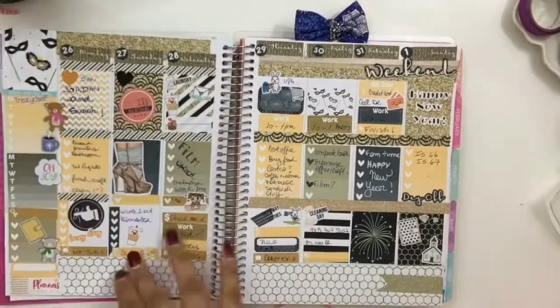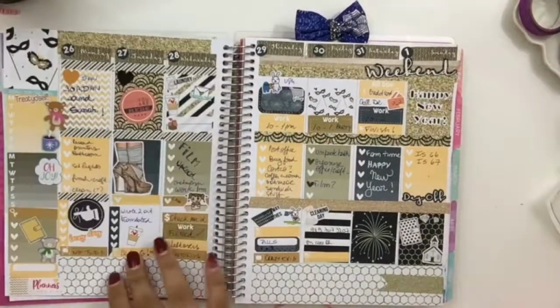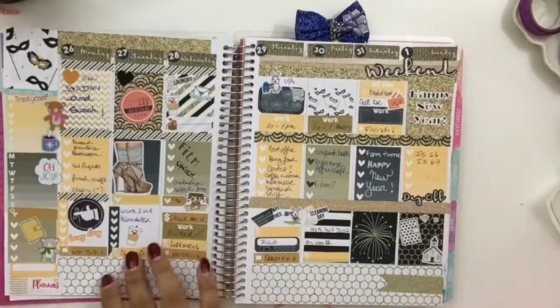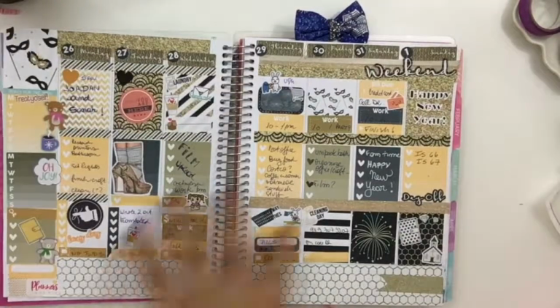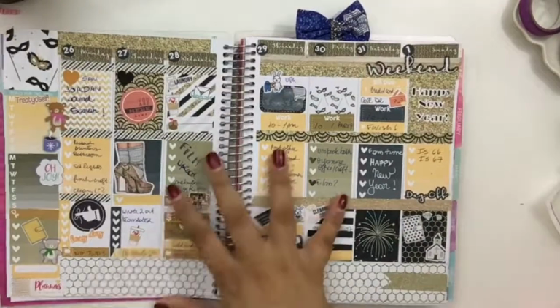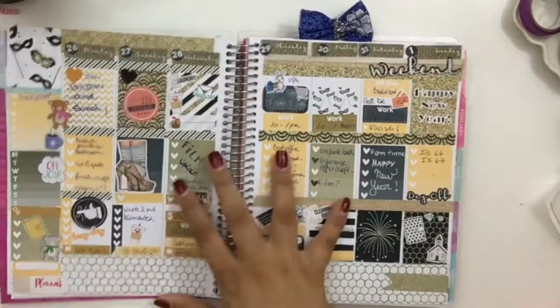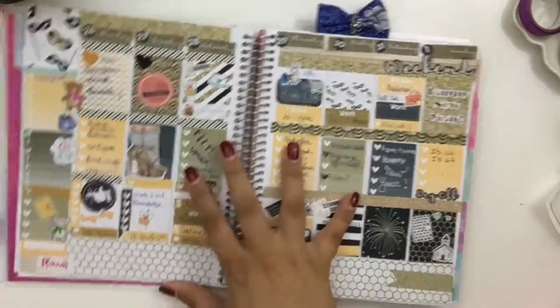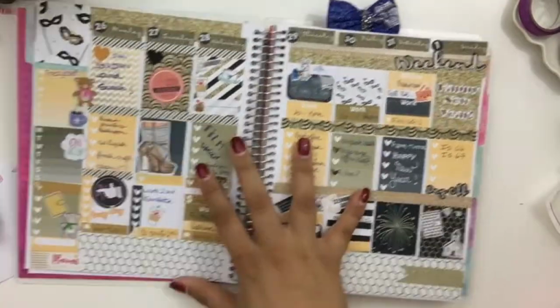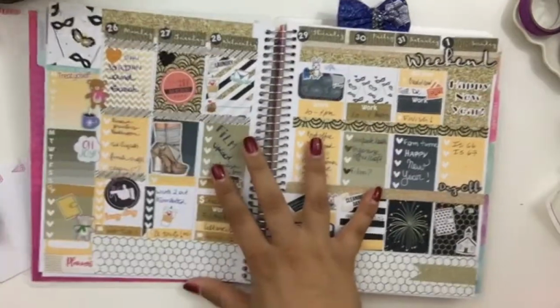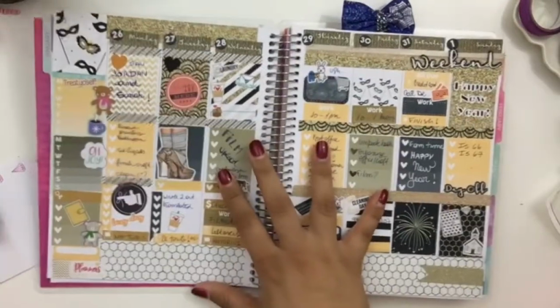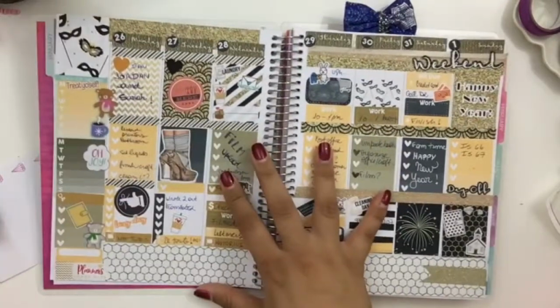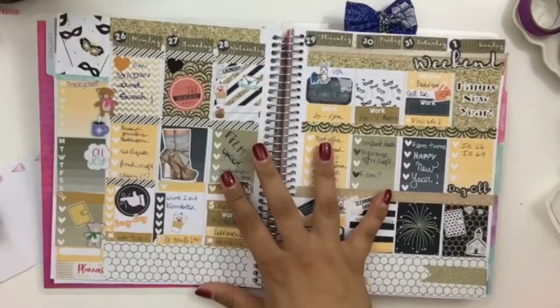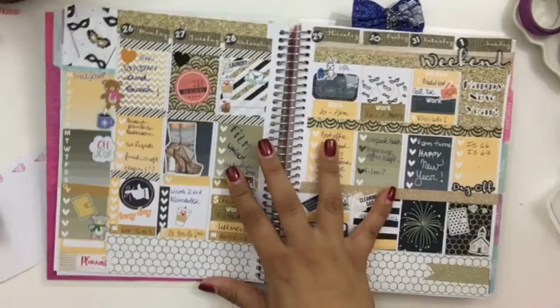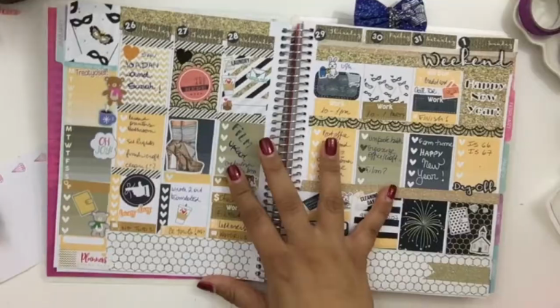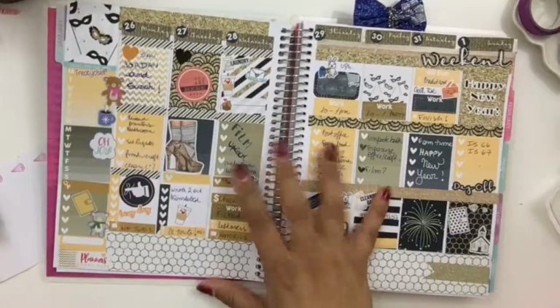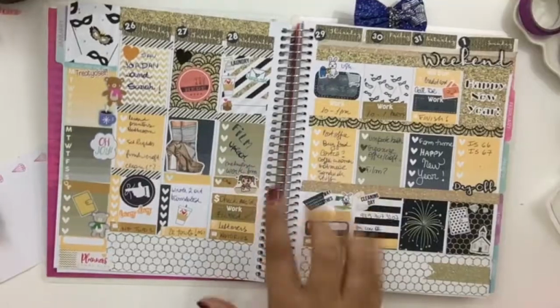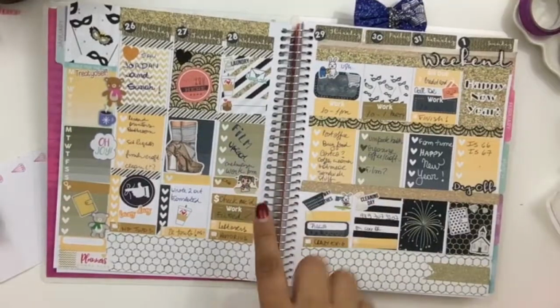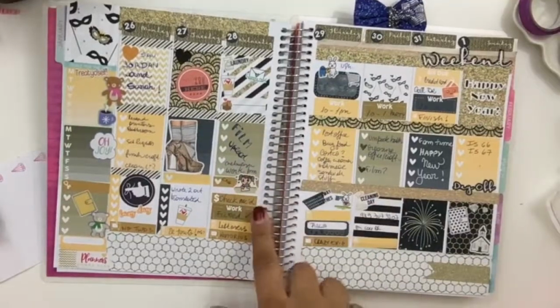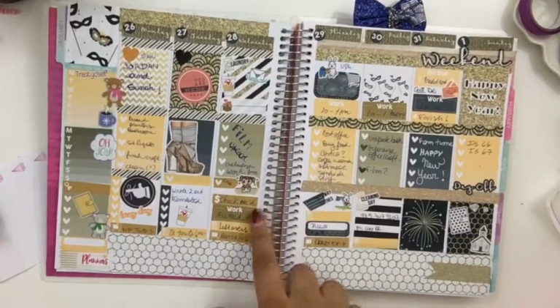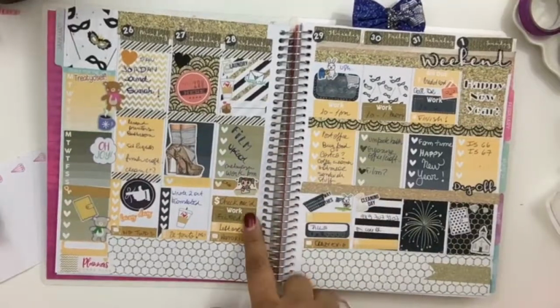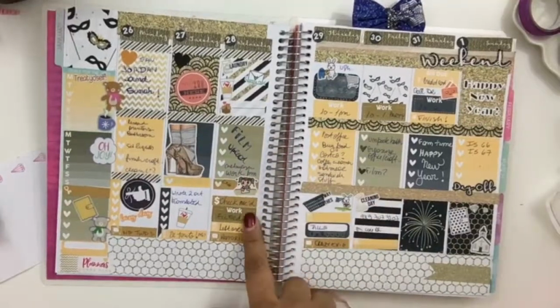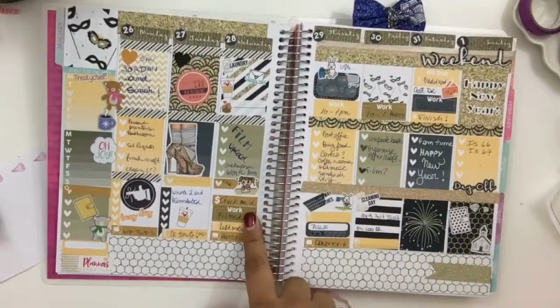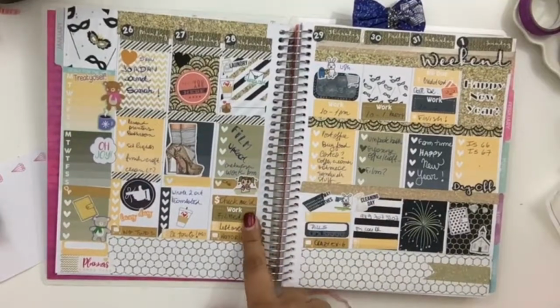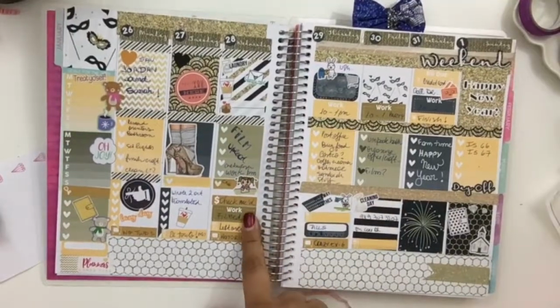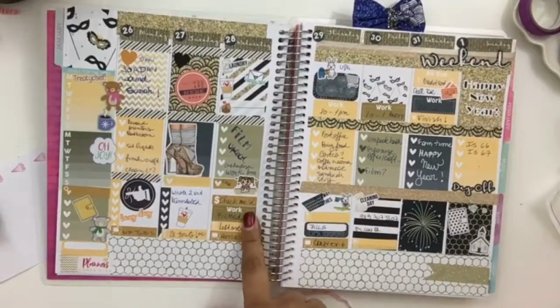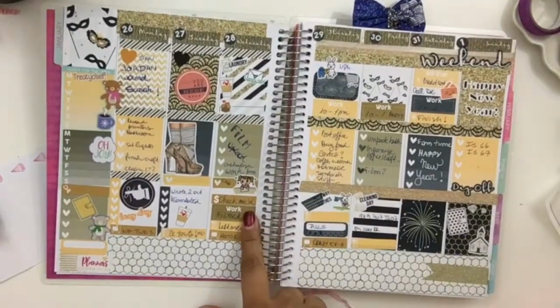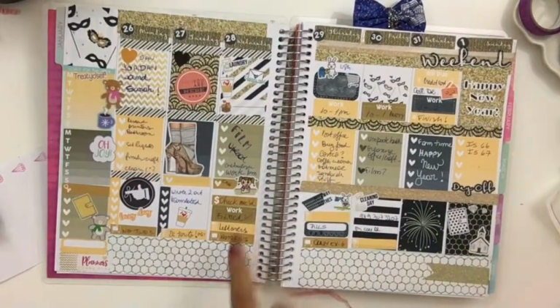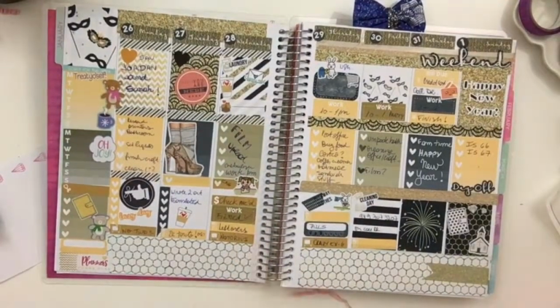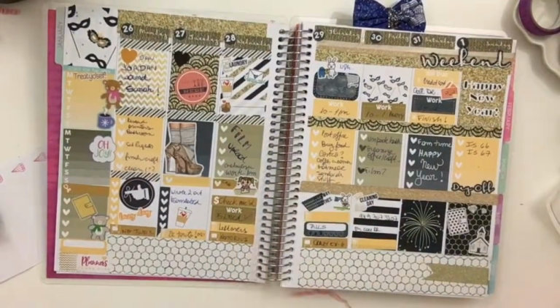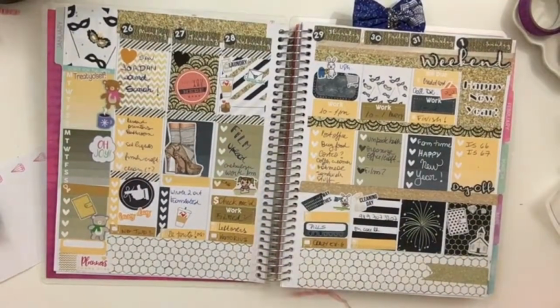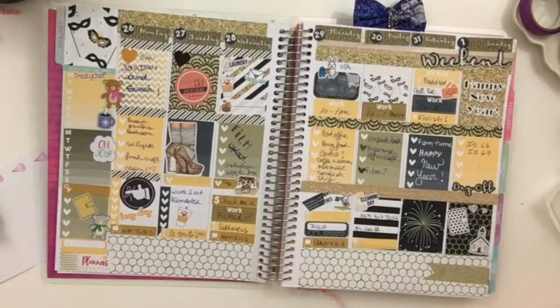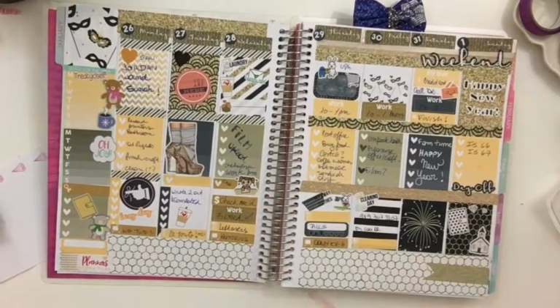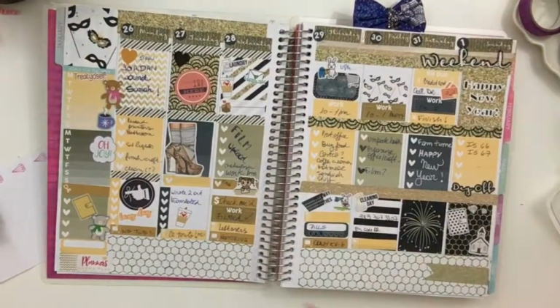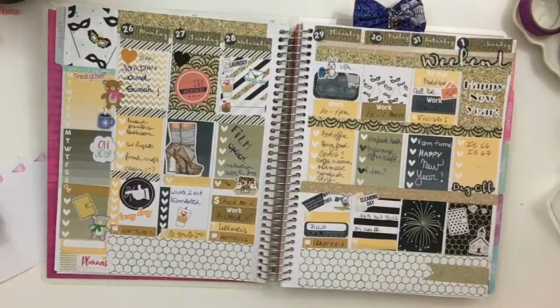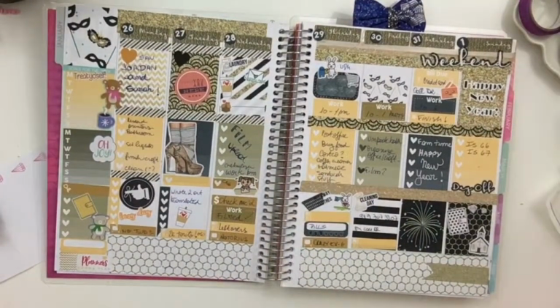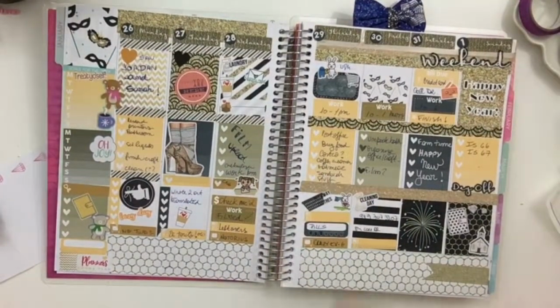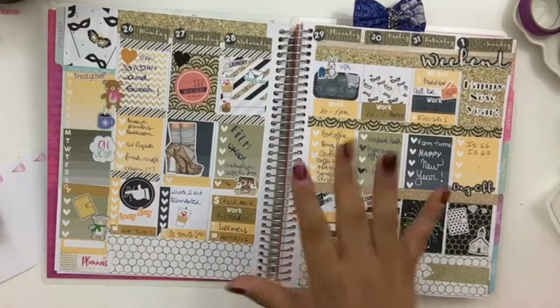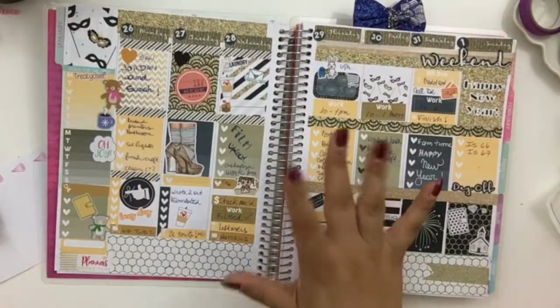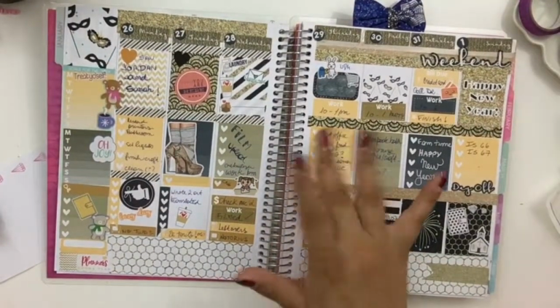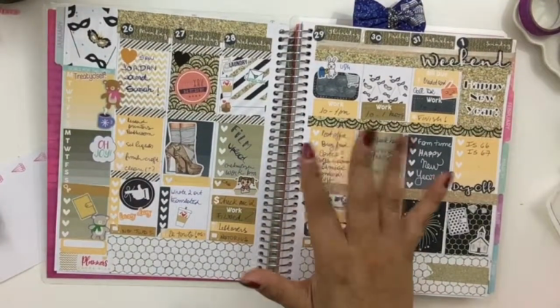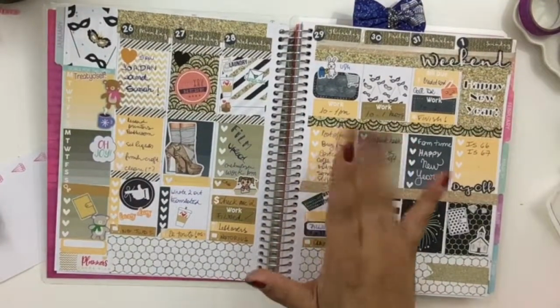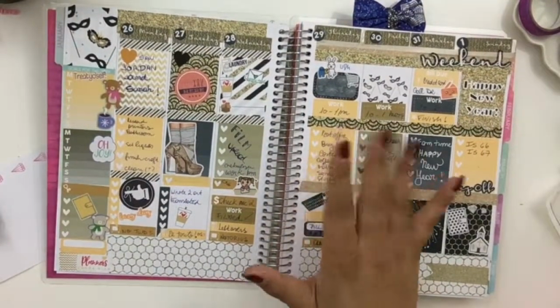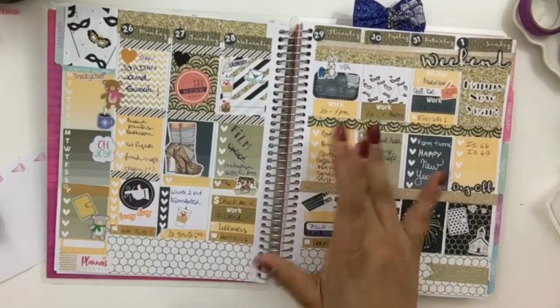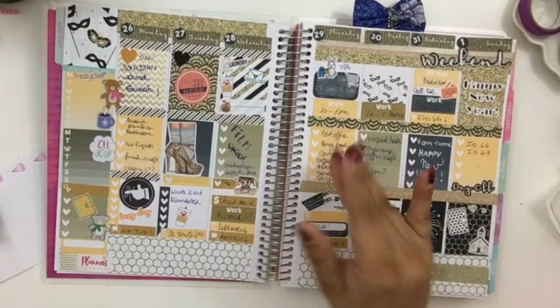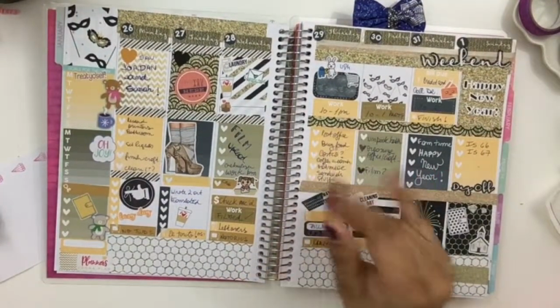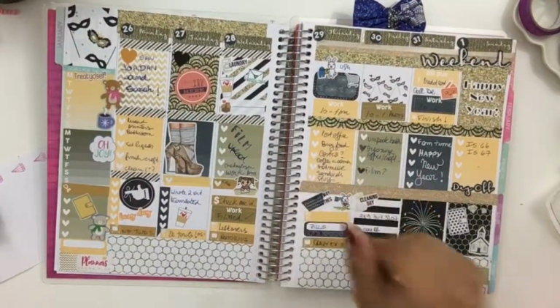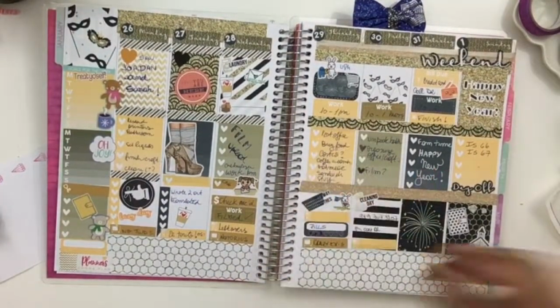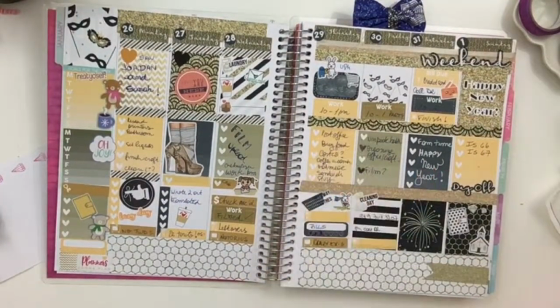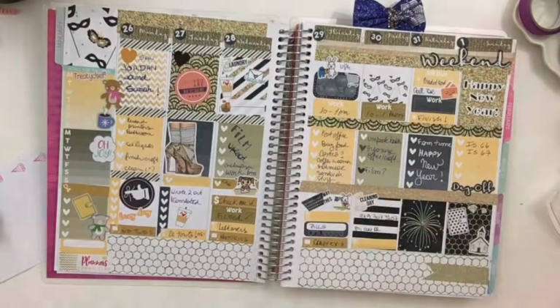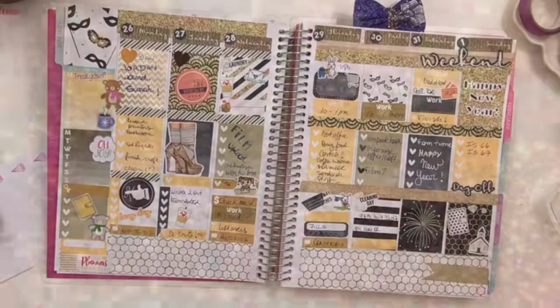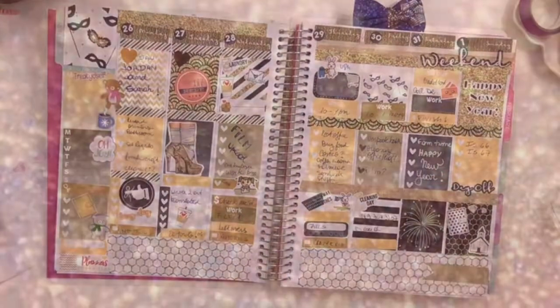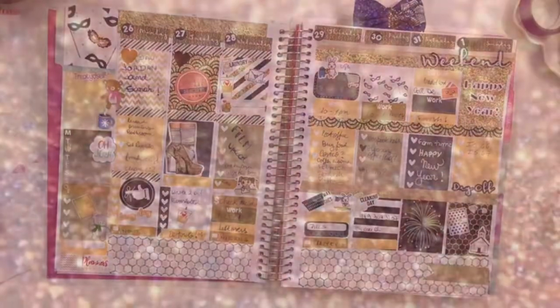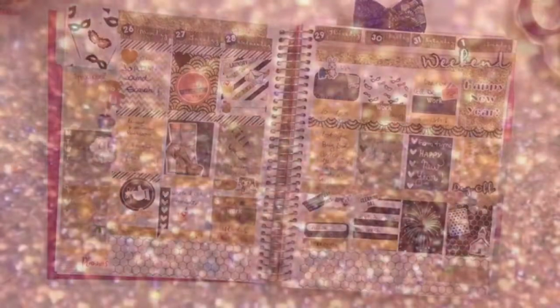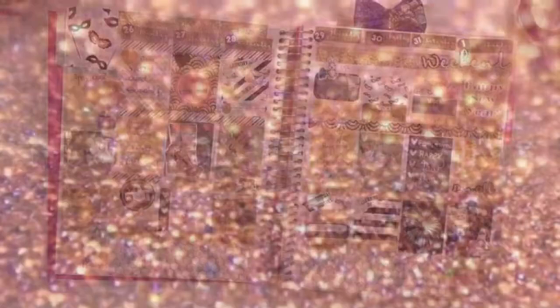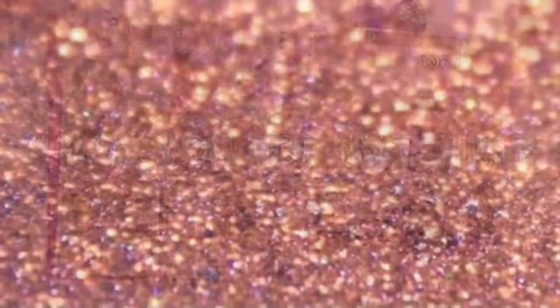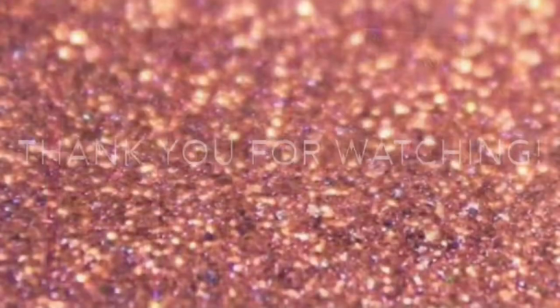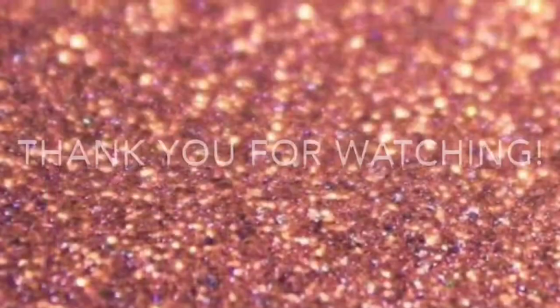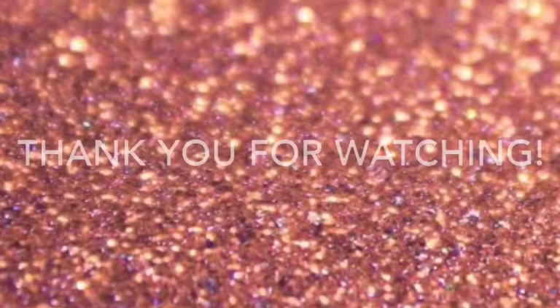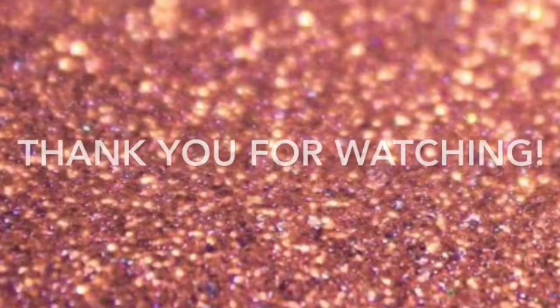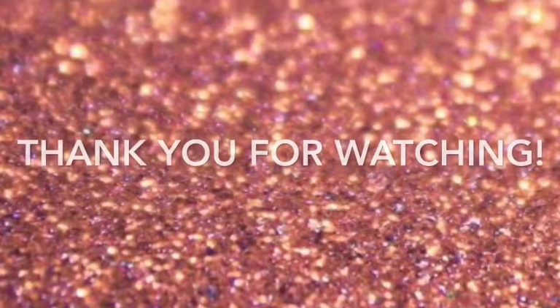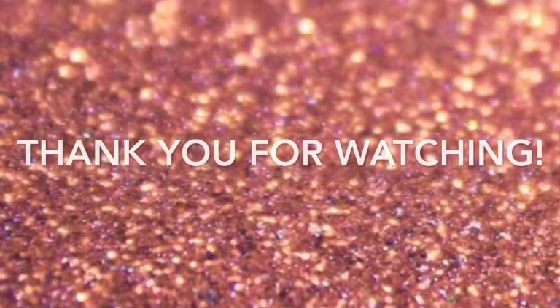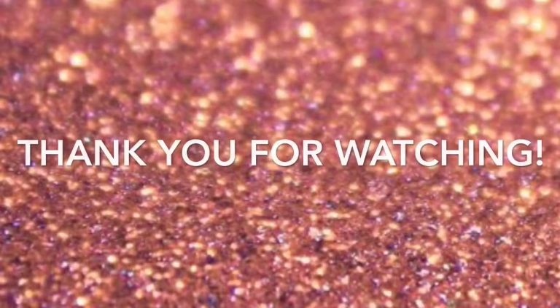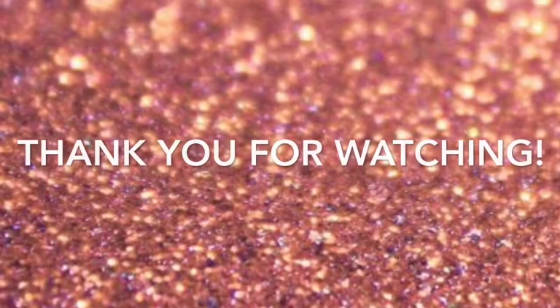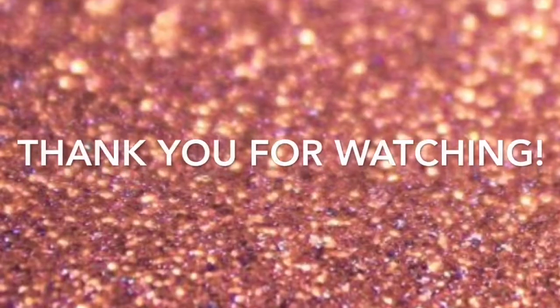Bye guys, thank you for watching, and see you on my next video!